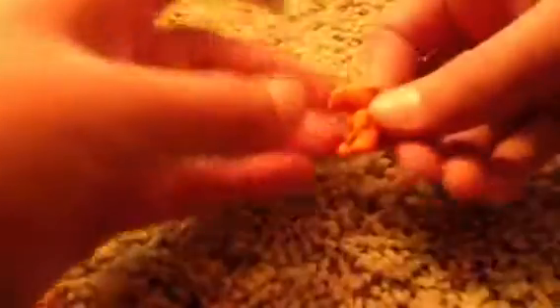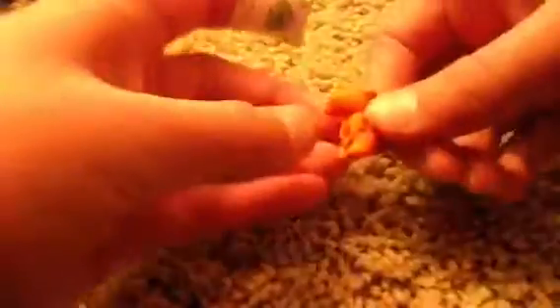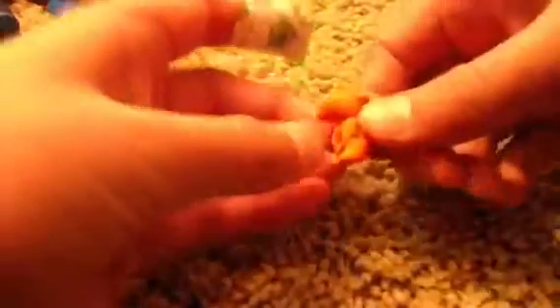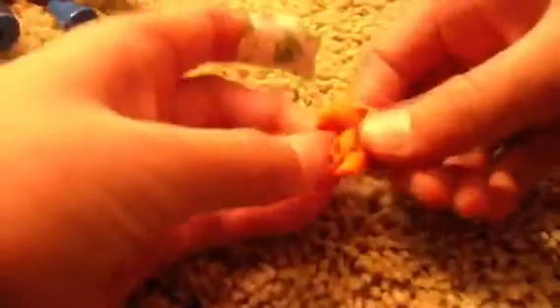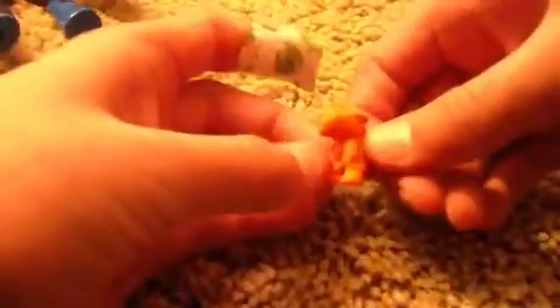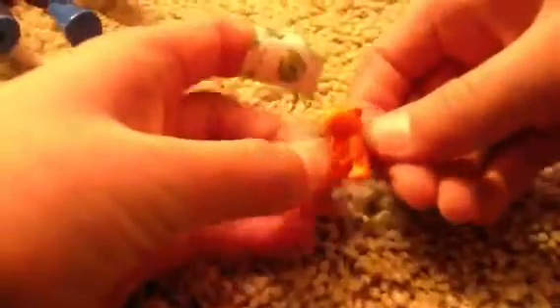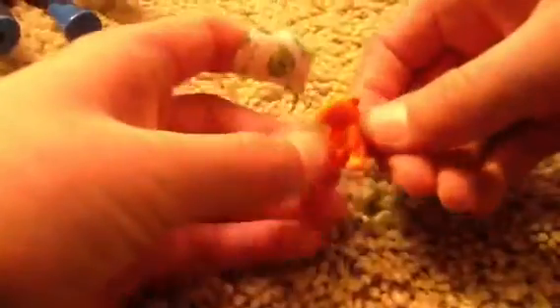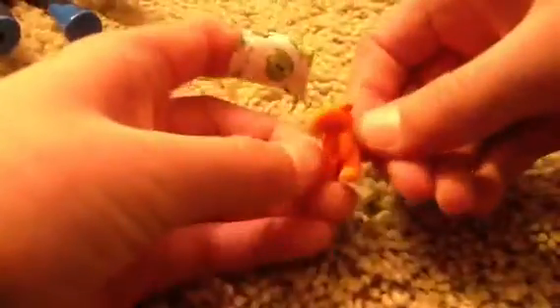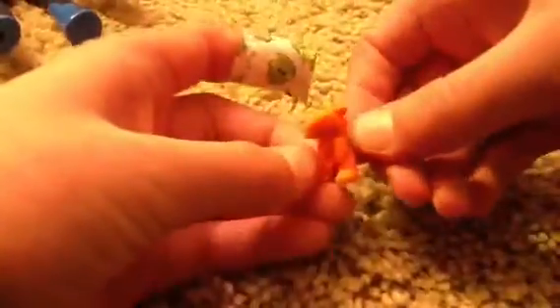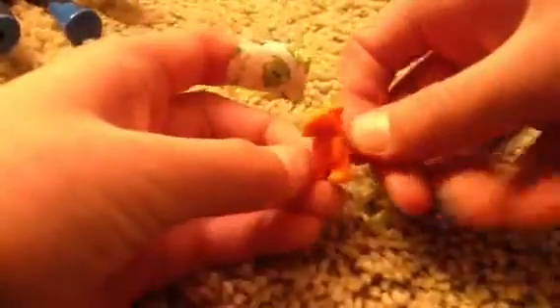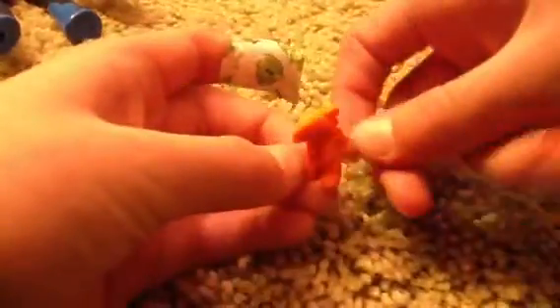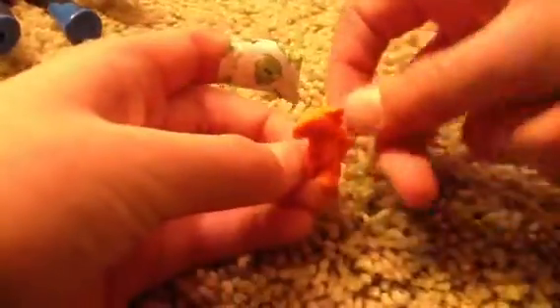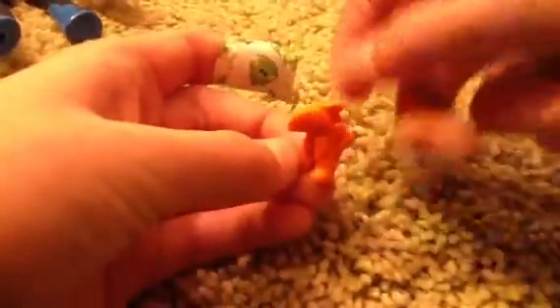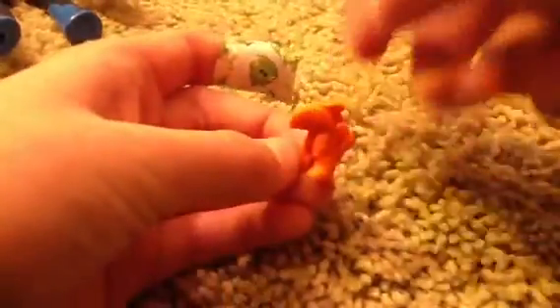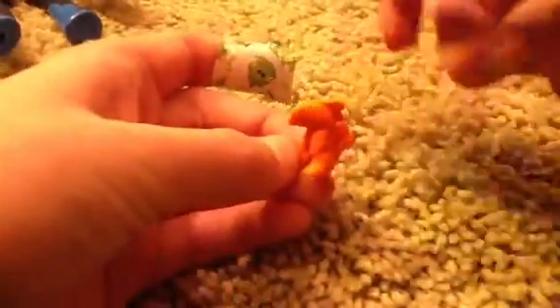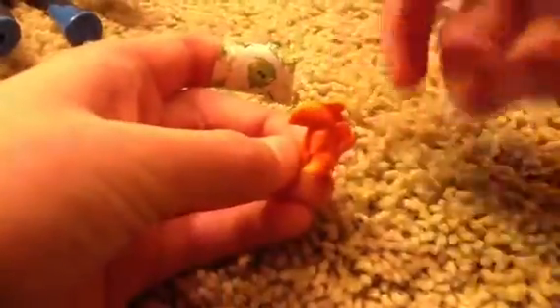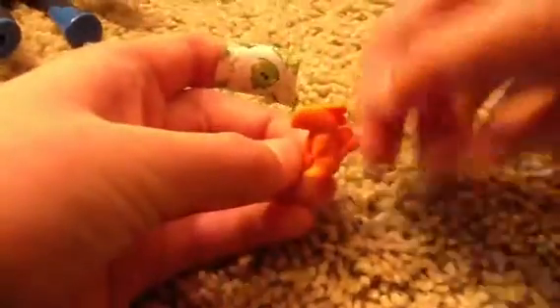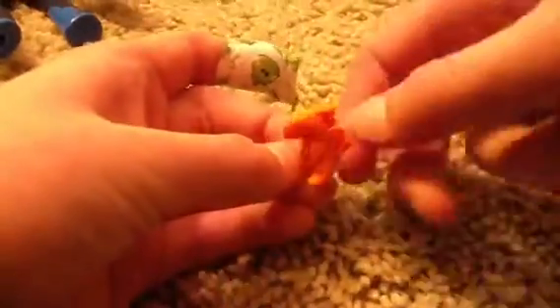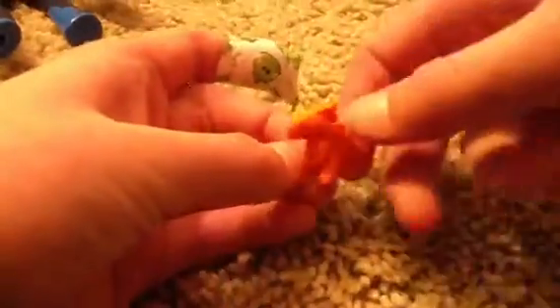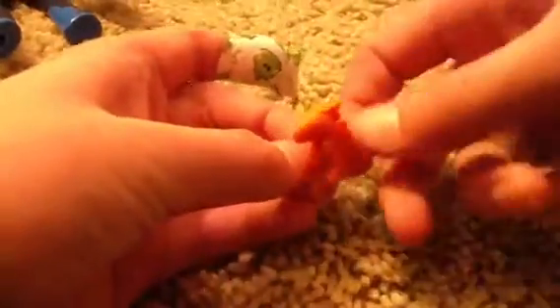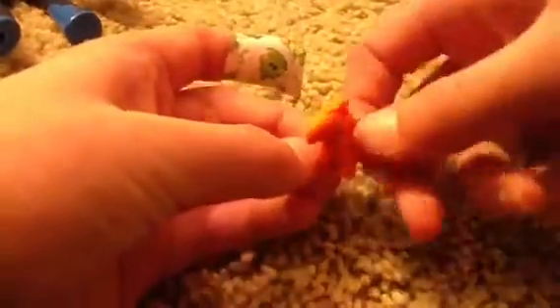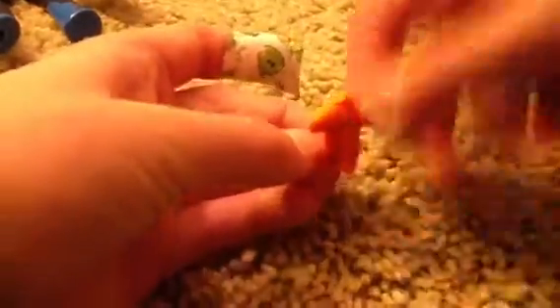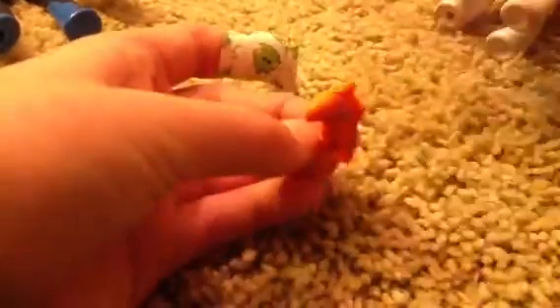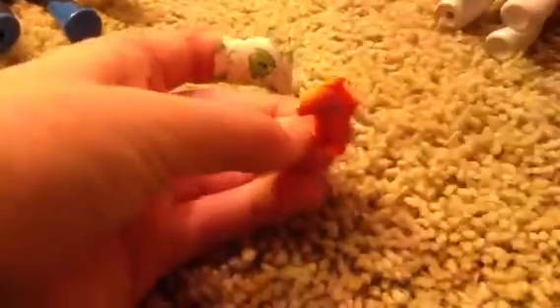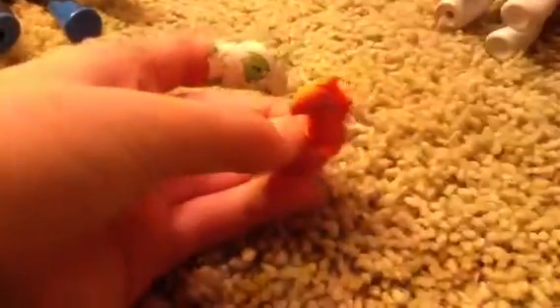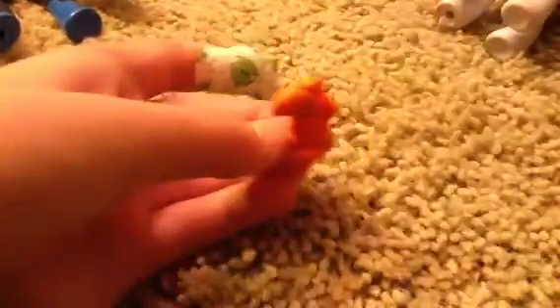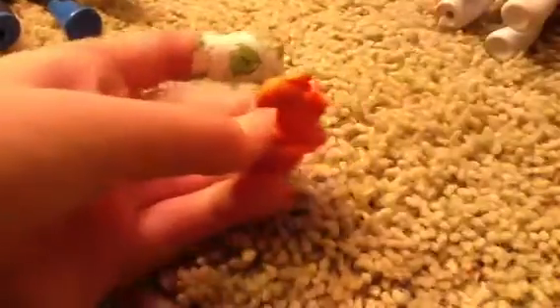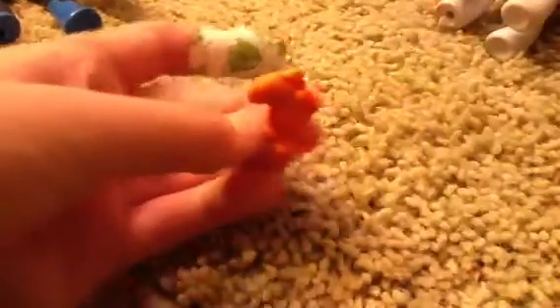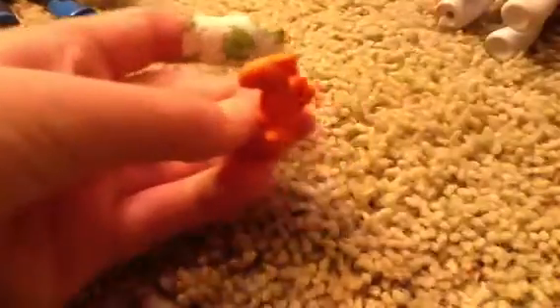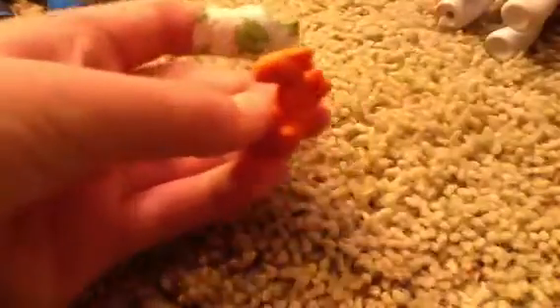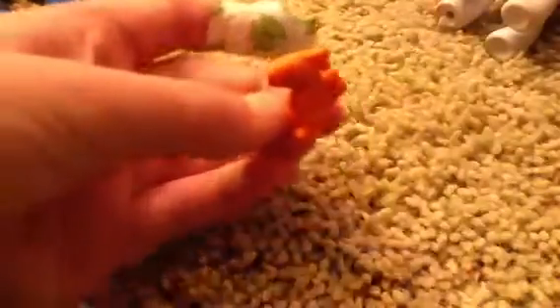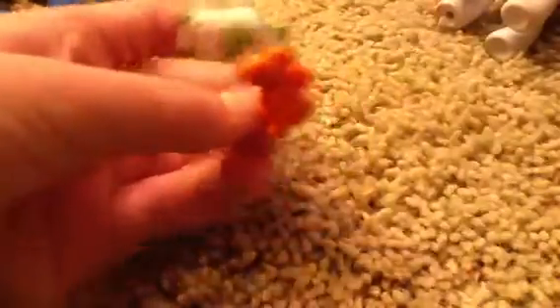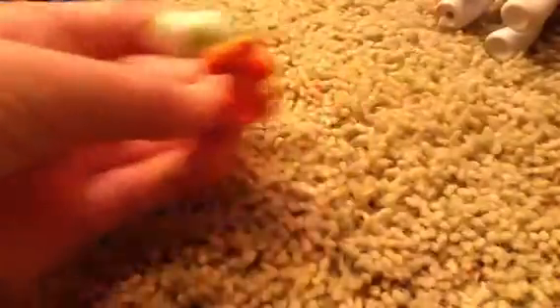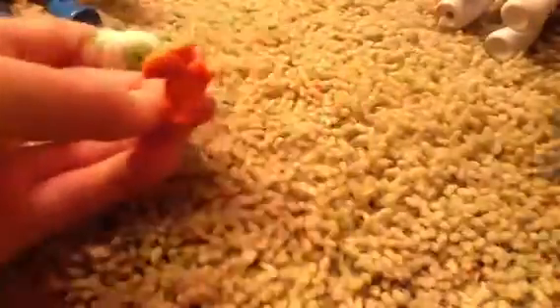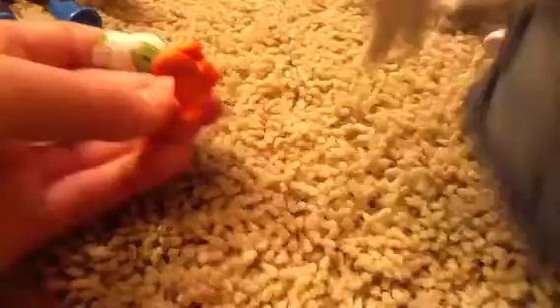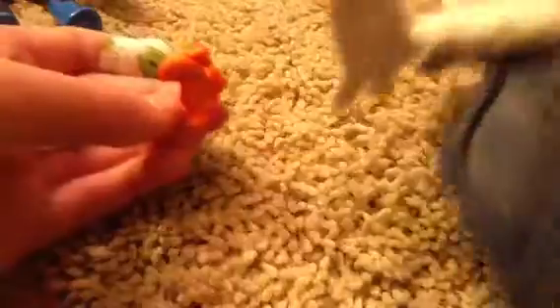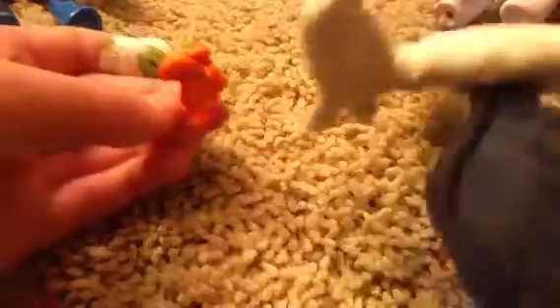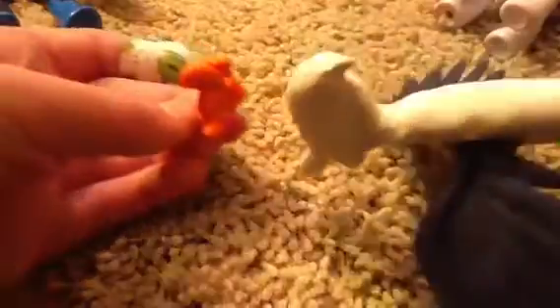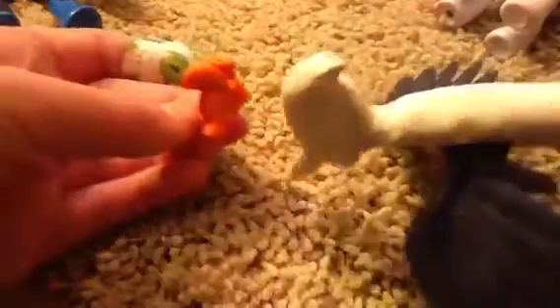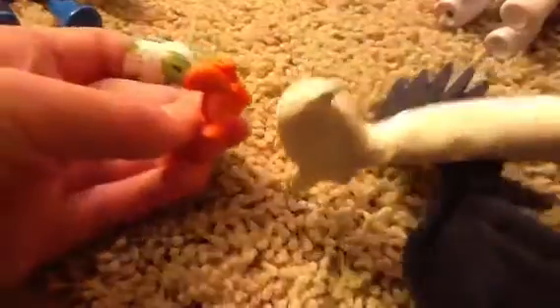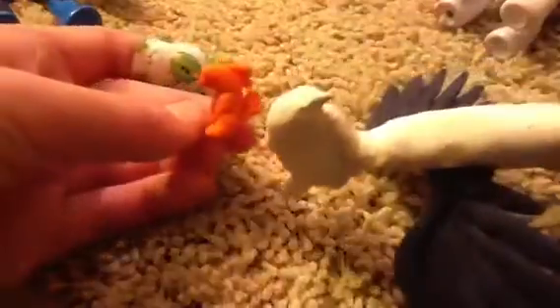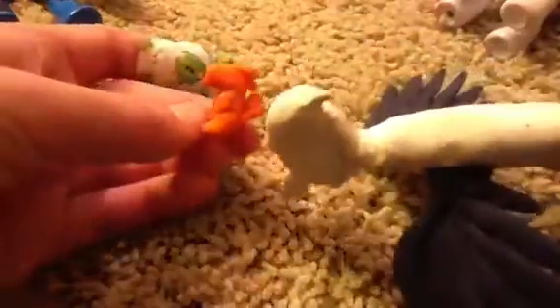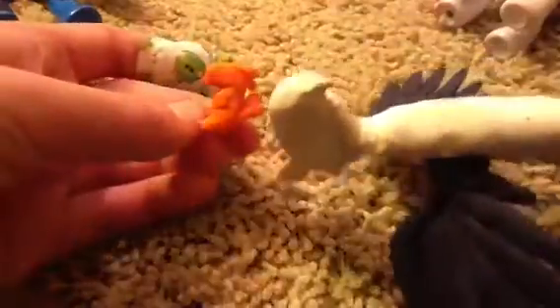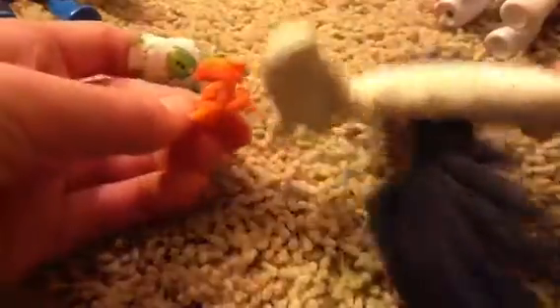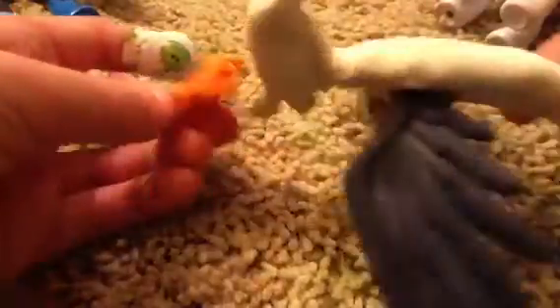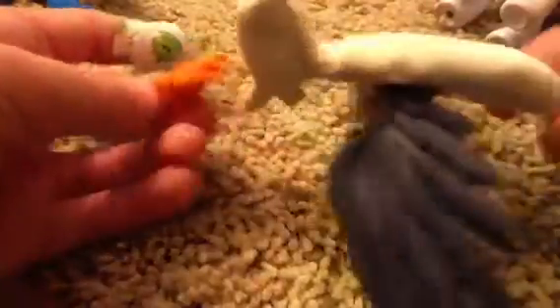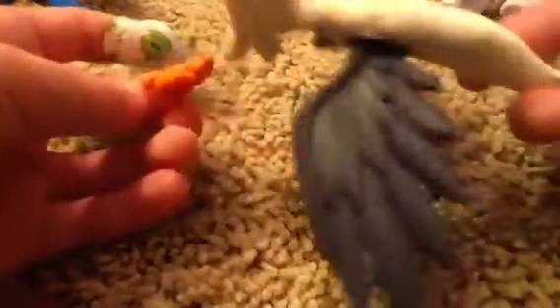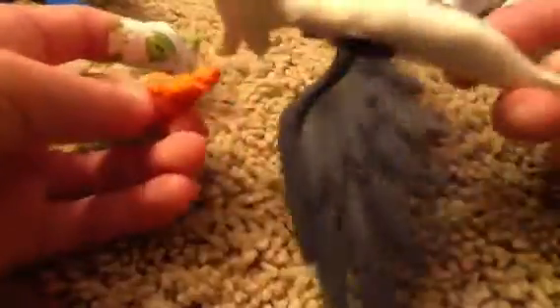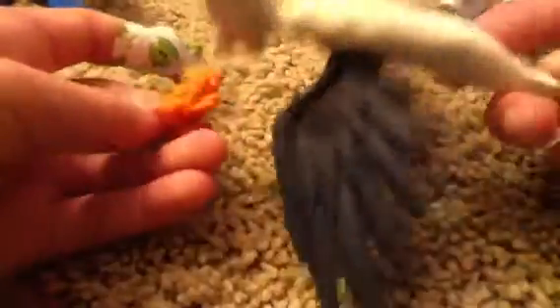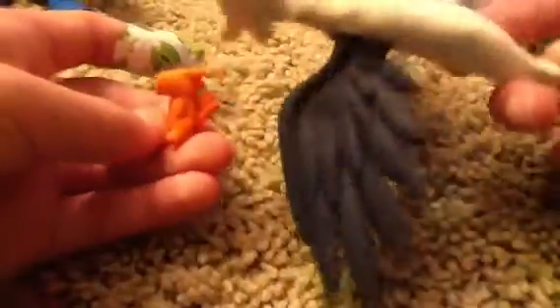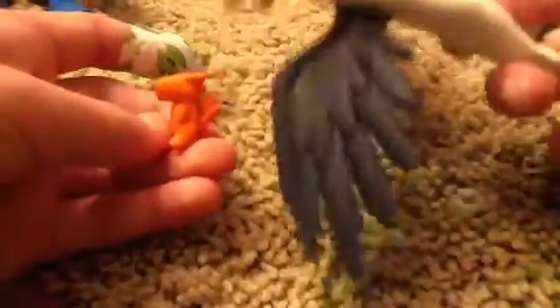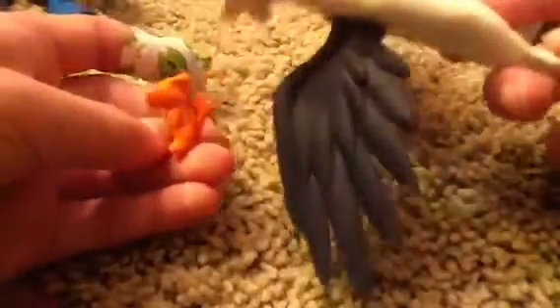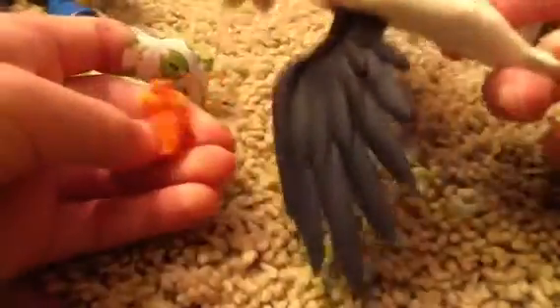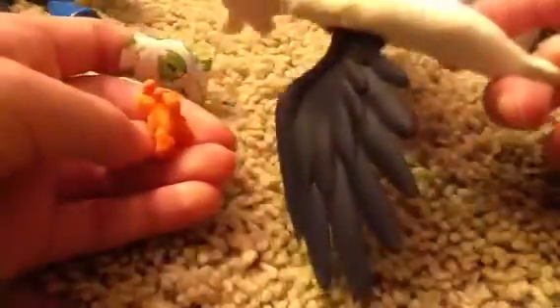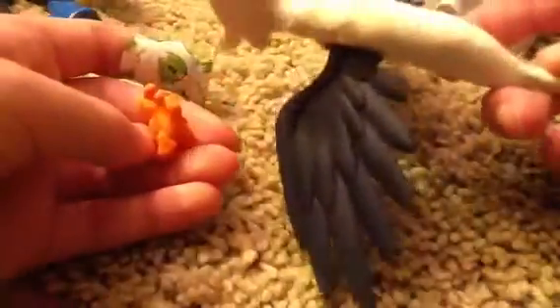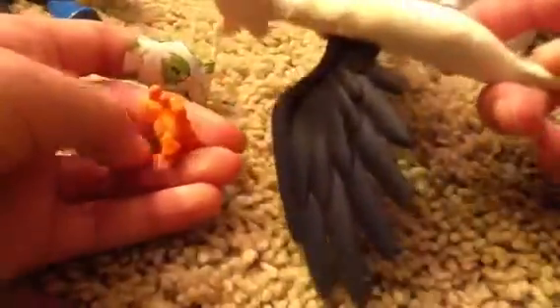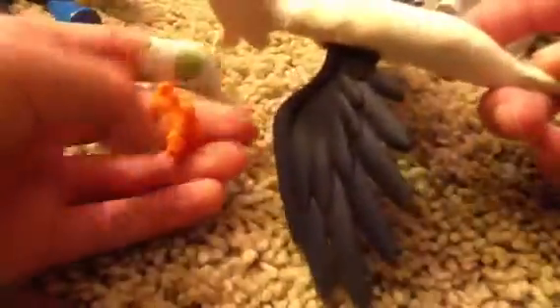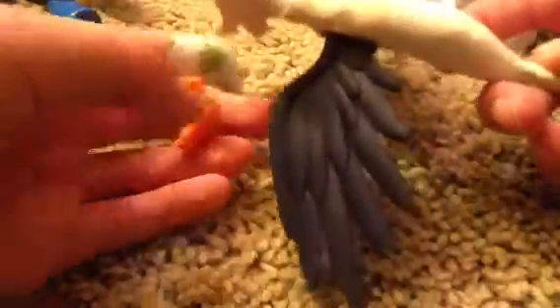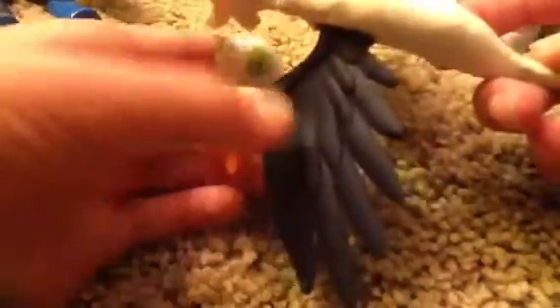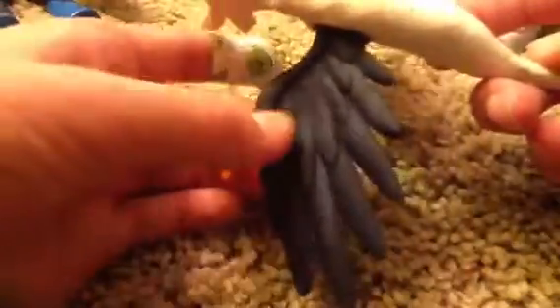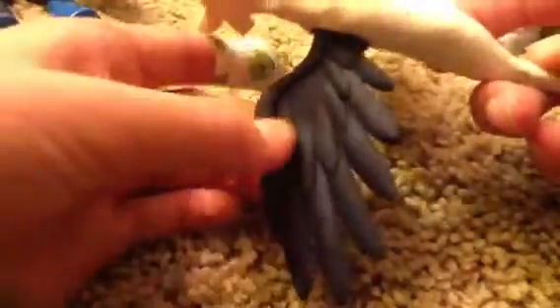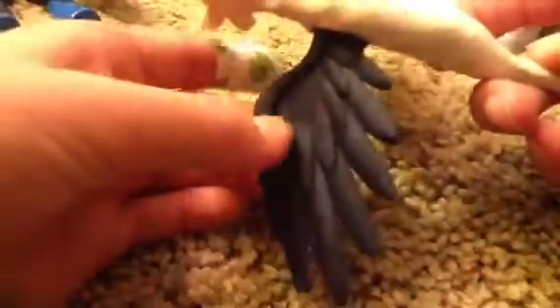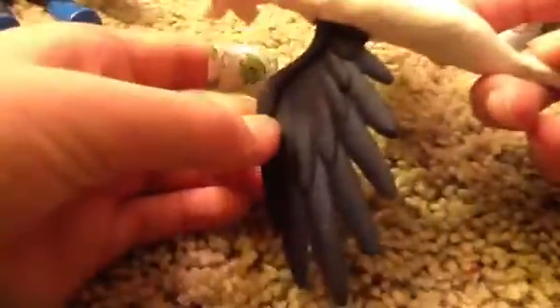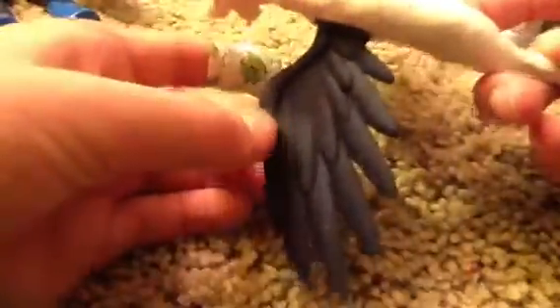Pee Wee the Phoenix still has to be painted, and so does Philomena. It's all sculpted clay, except for the wings.